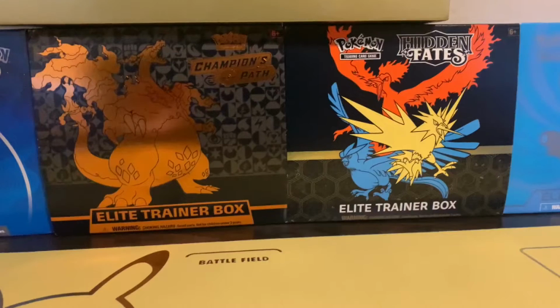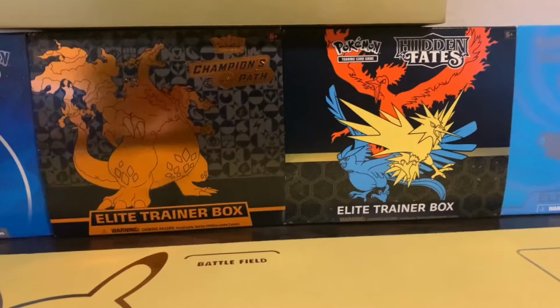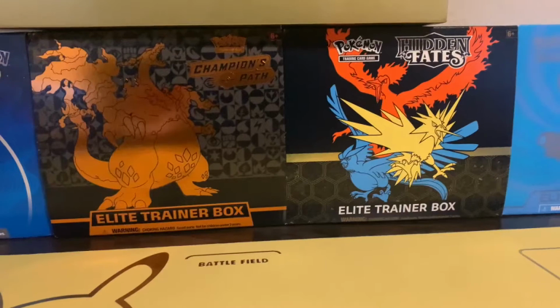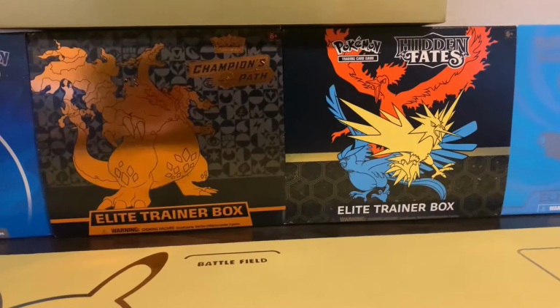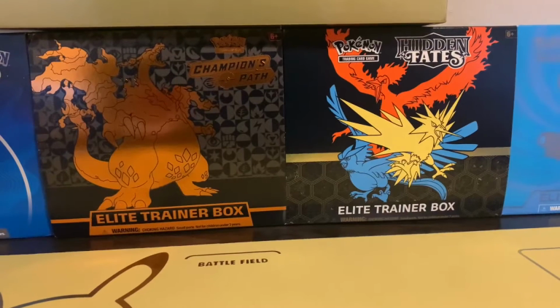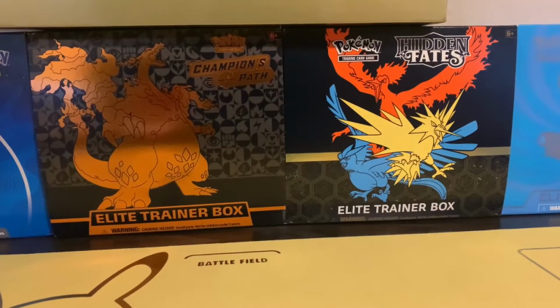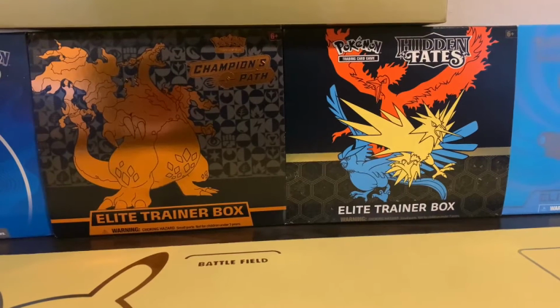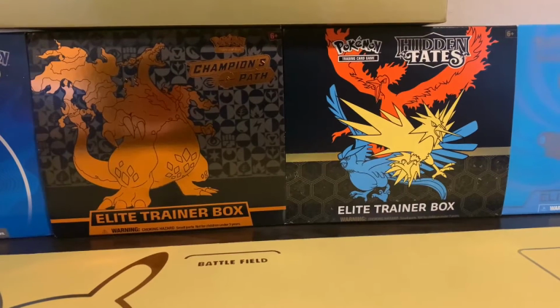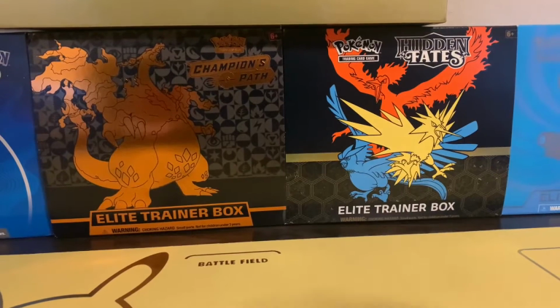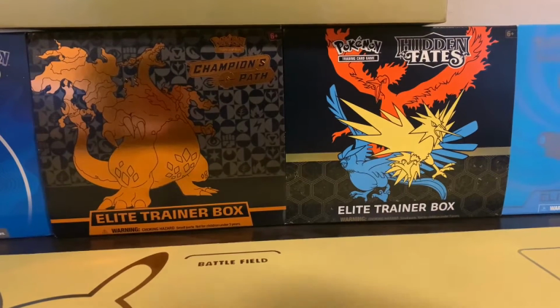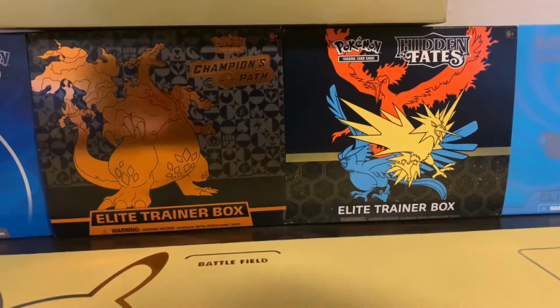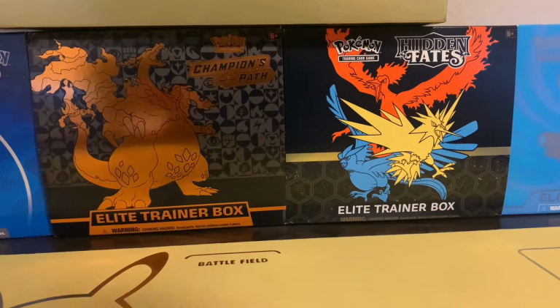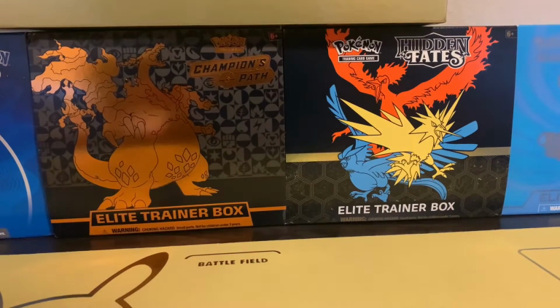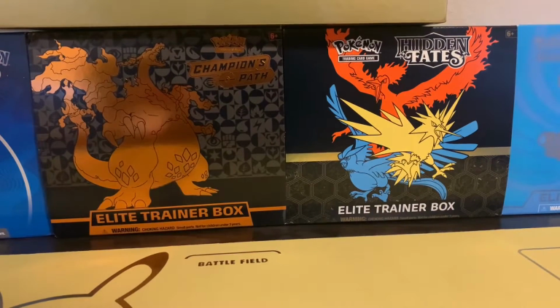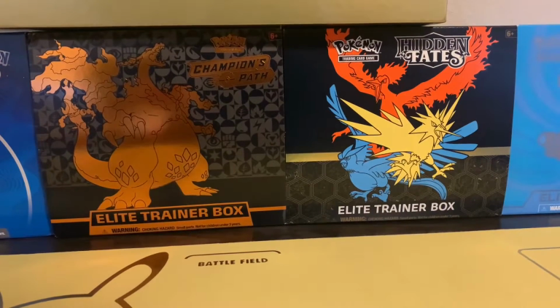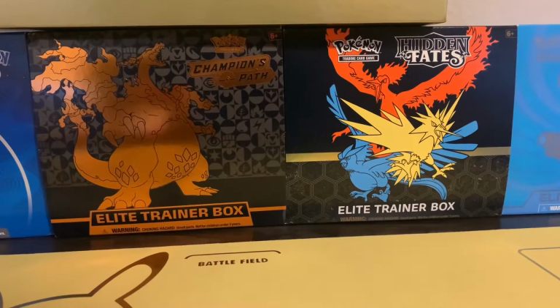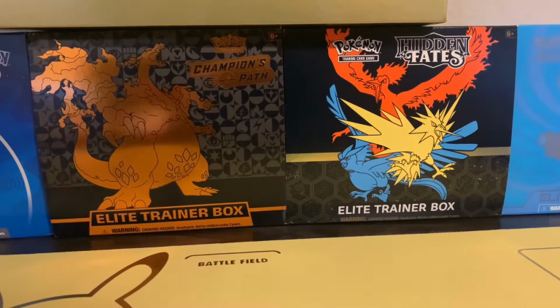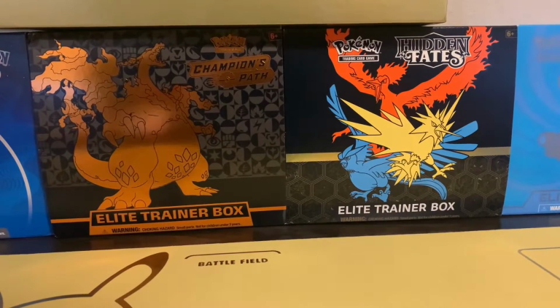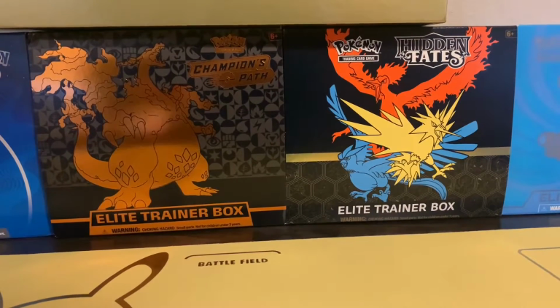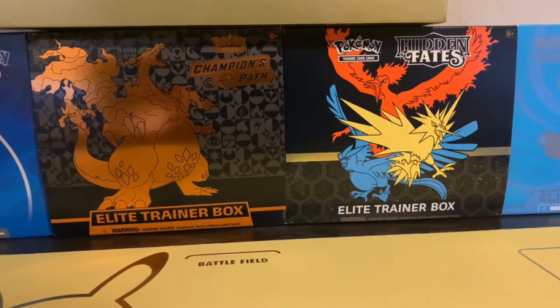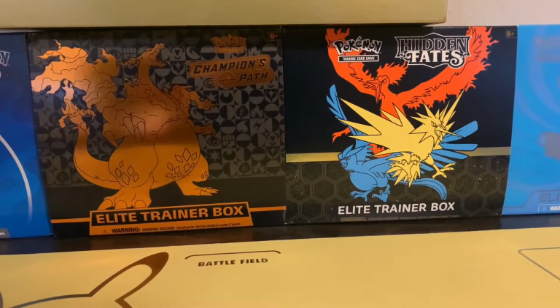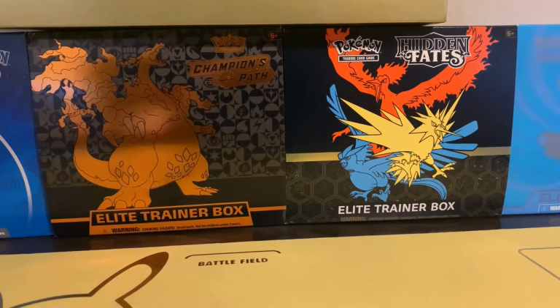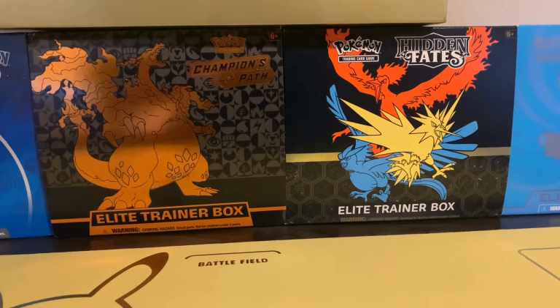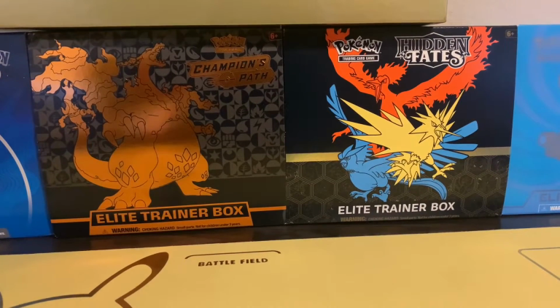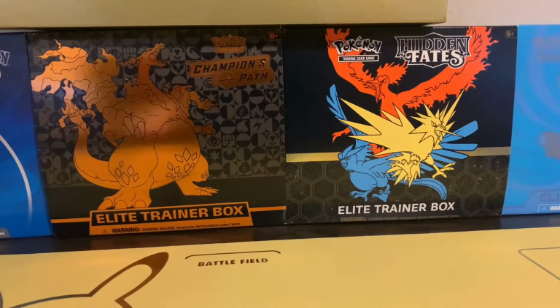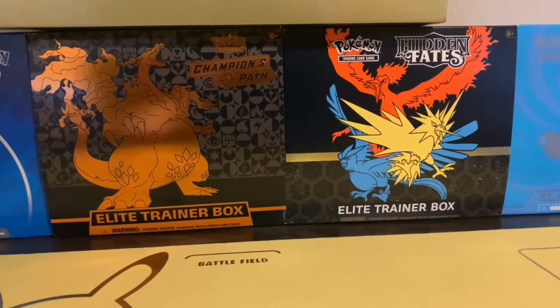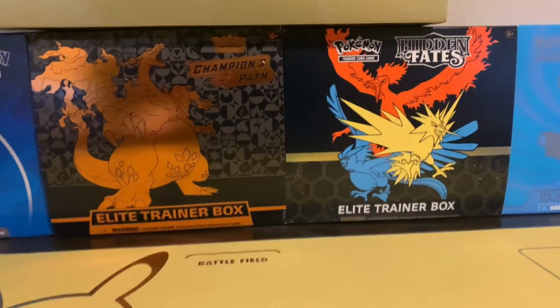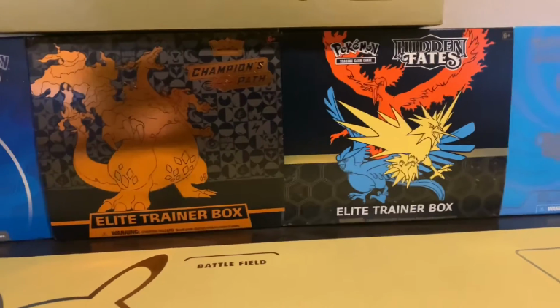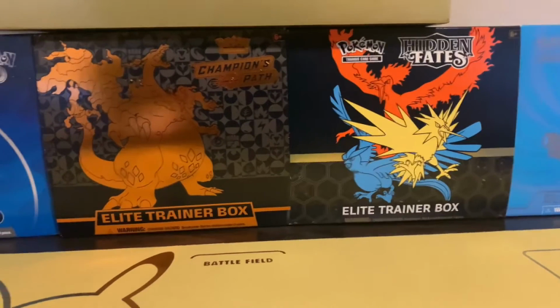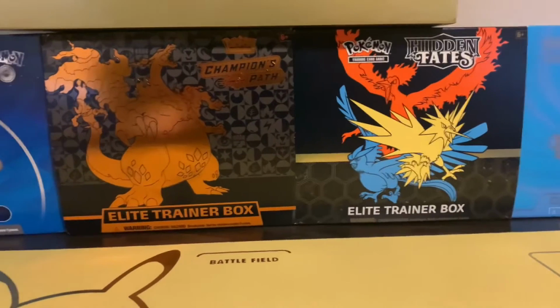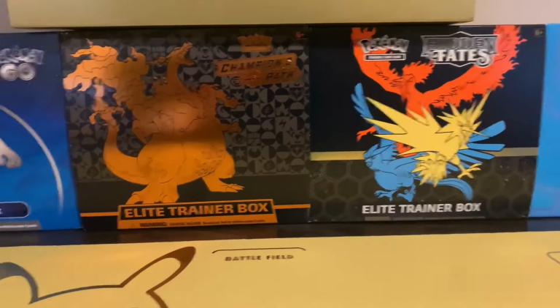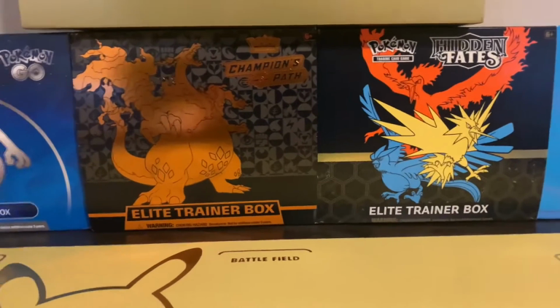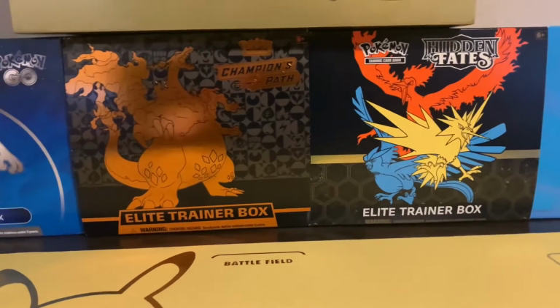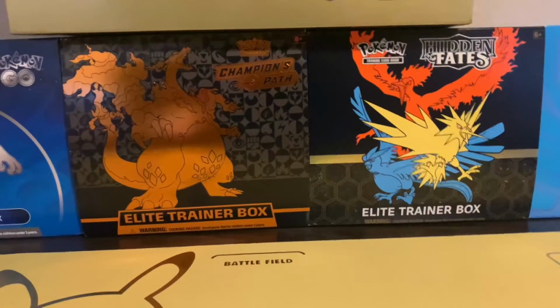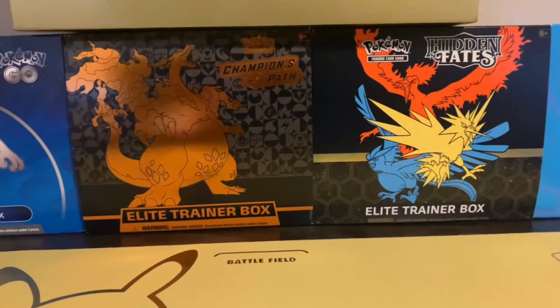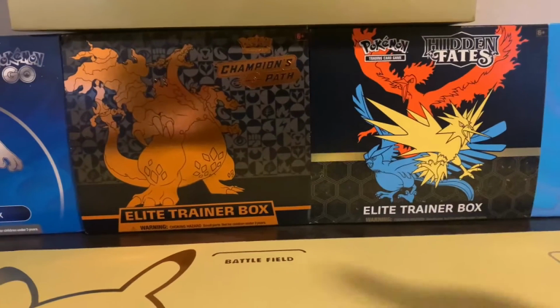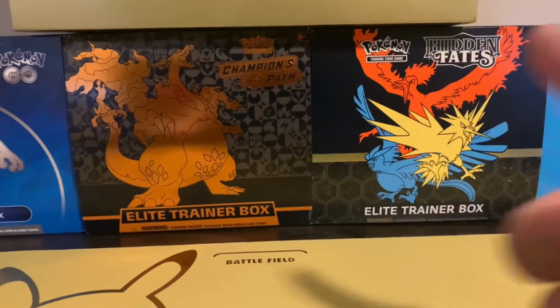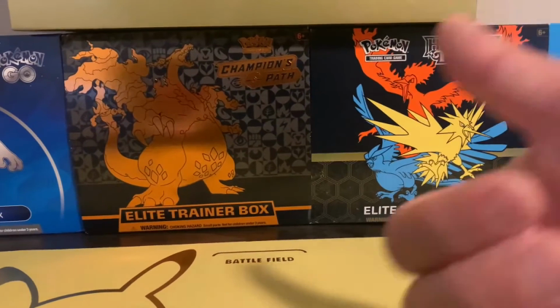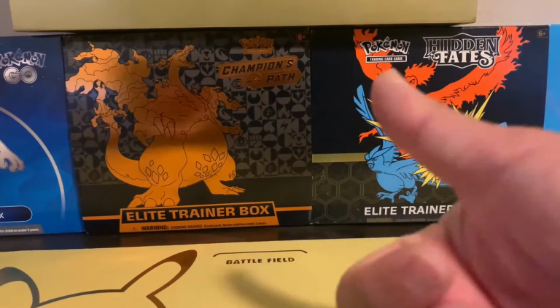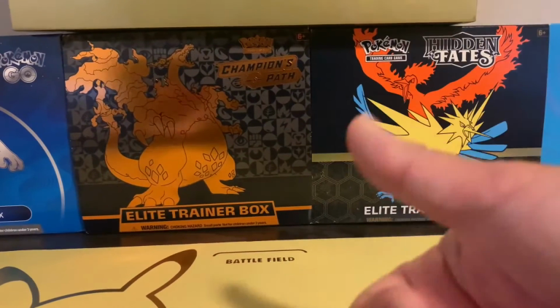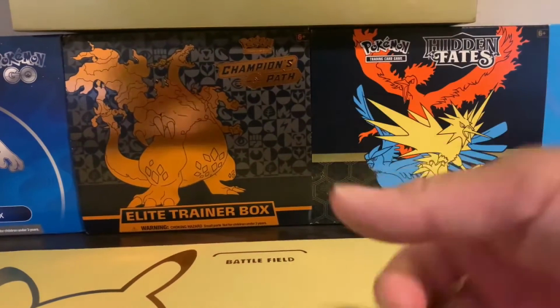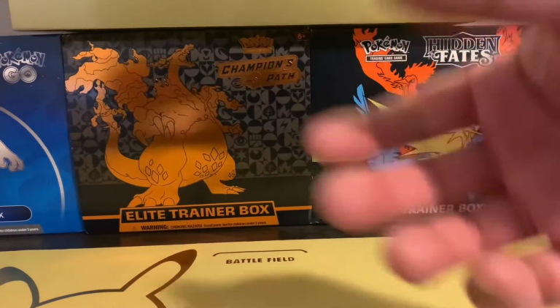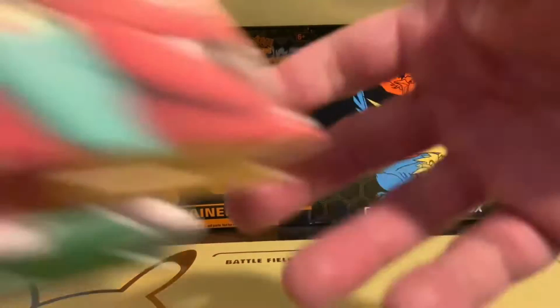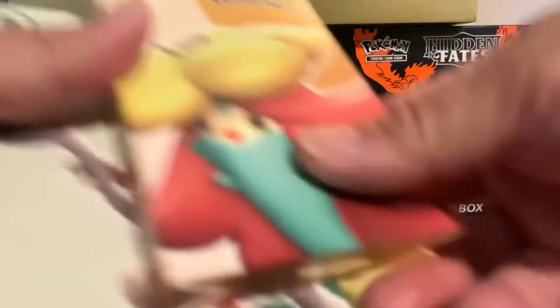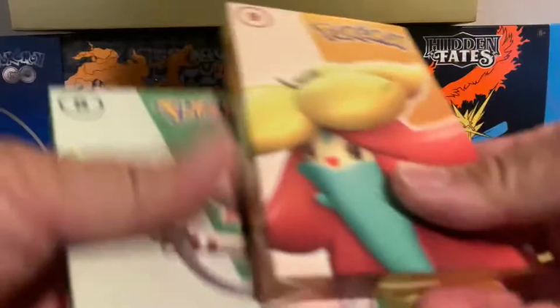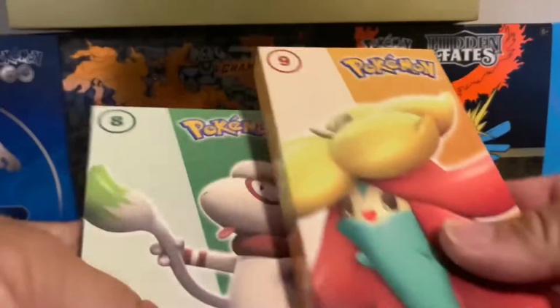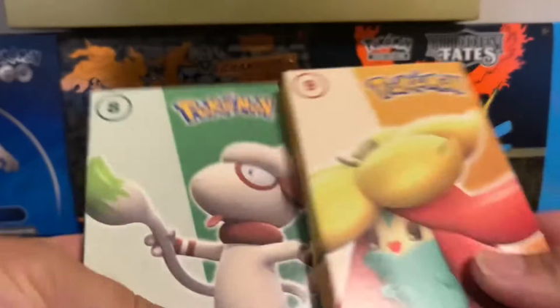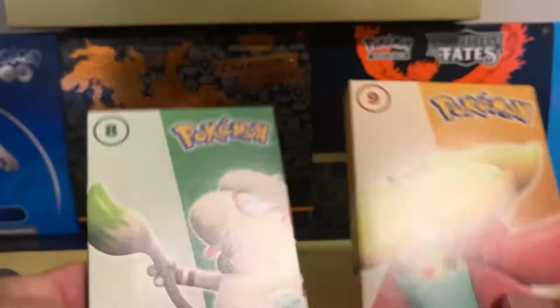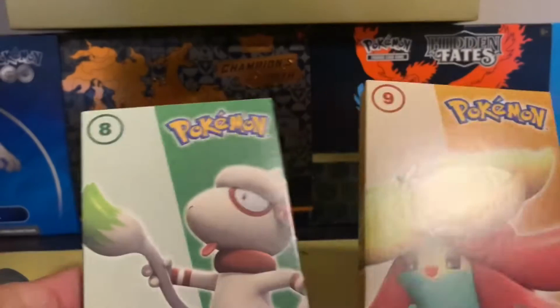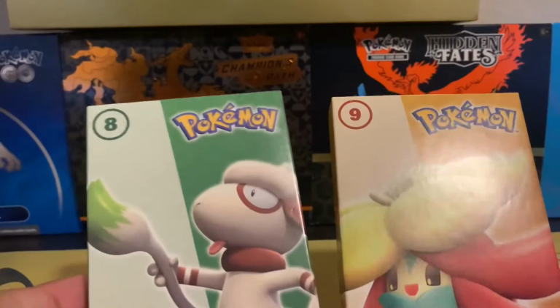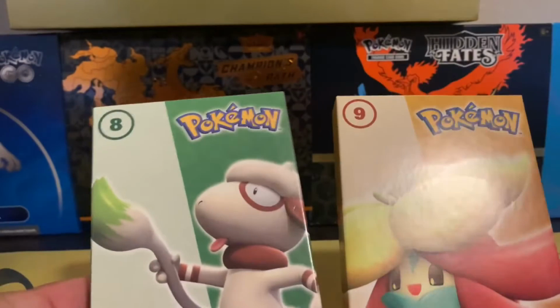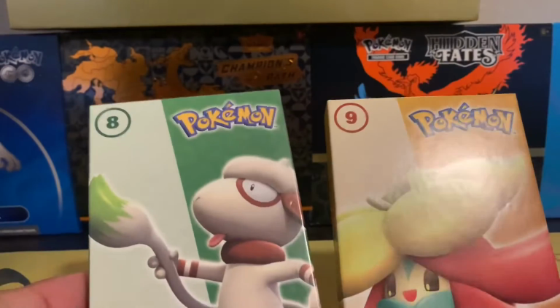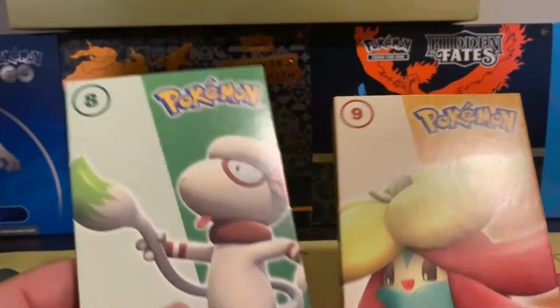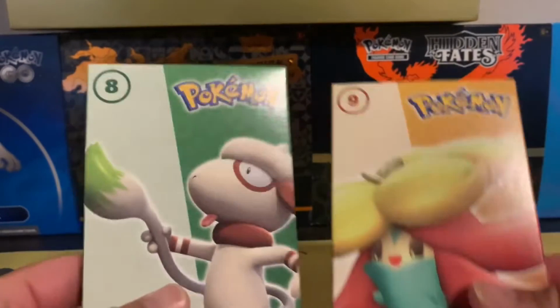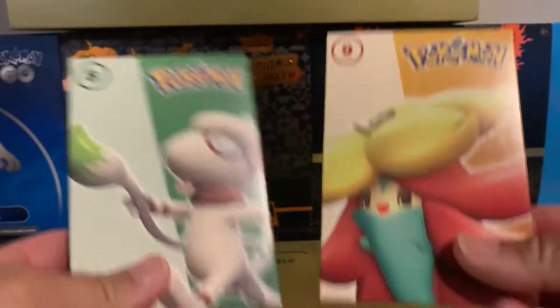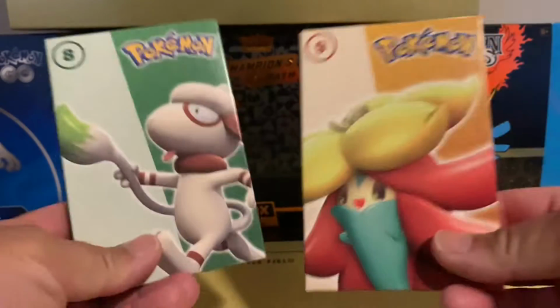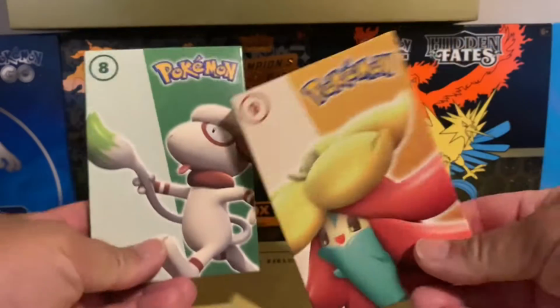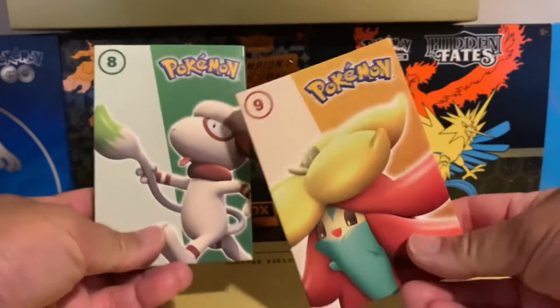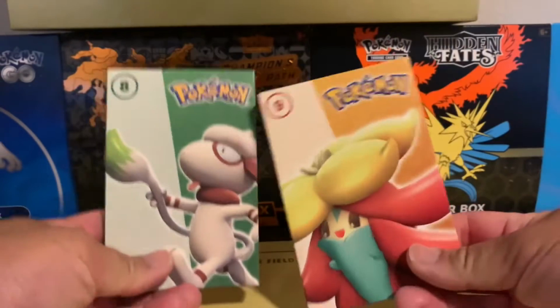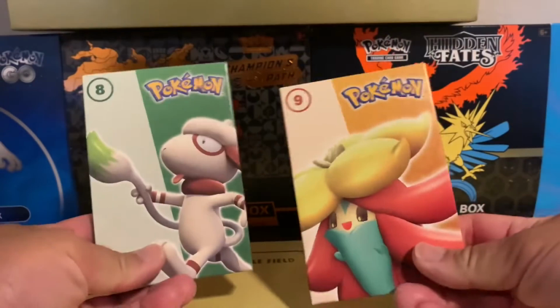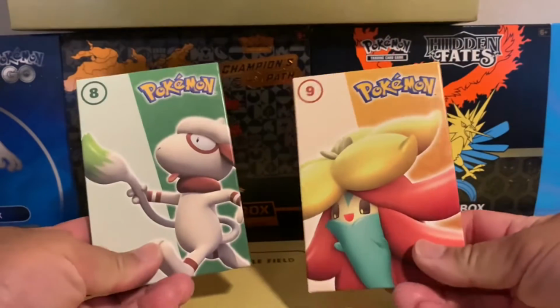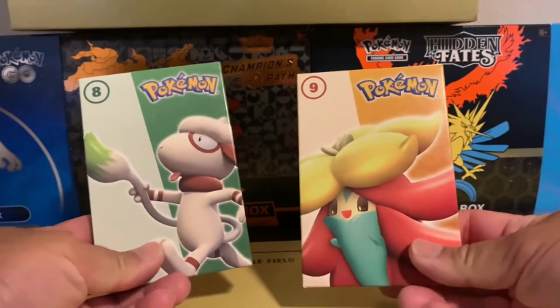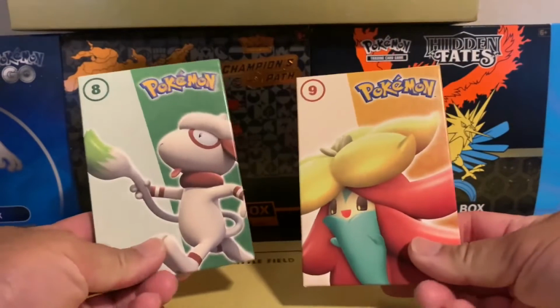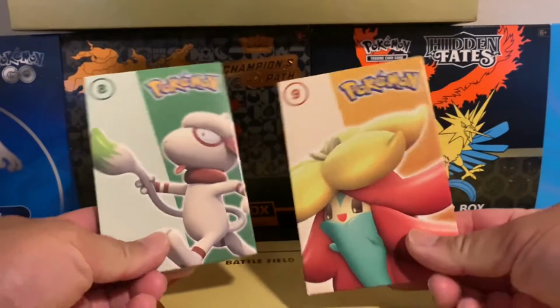What's up guys, welcome back to my channel Choms Hobbies. Today we are doing McDonald's Pokemon cards.